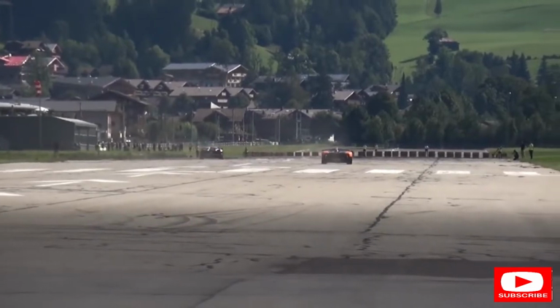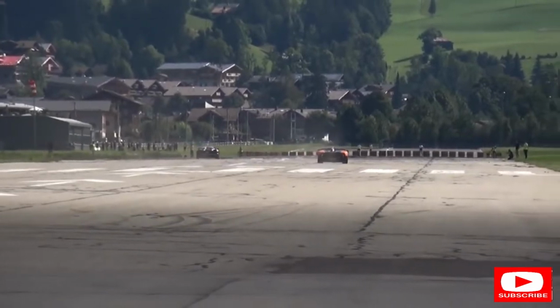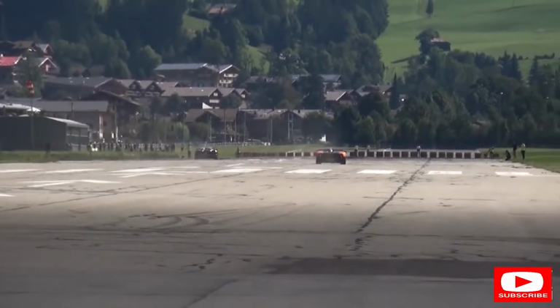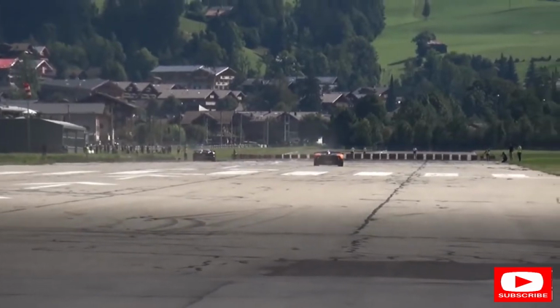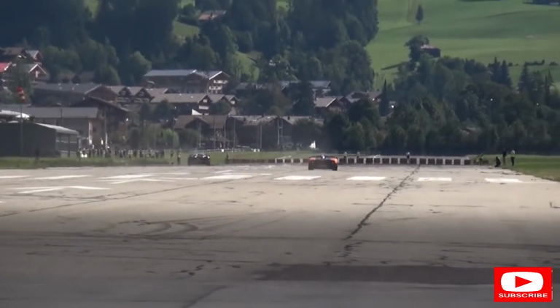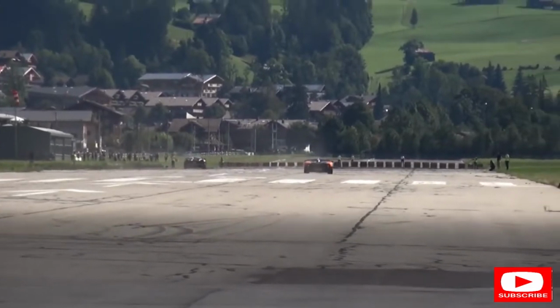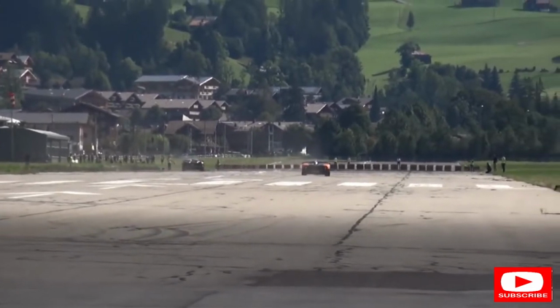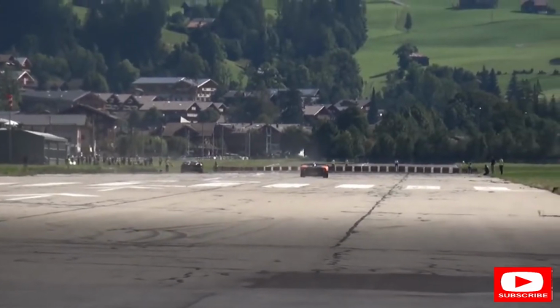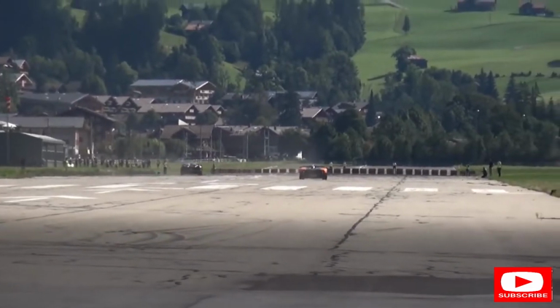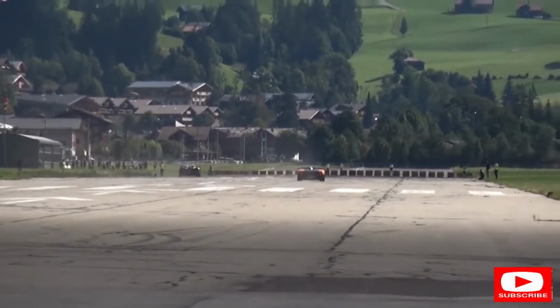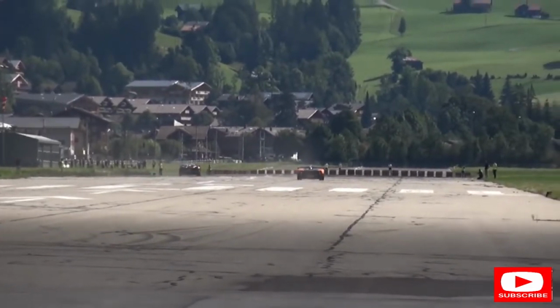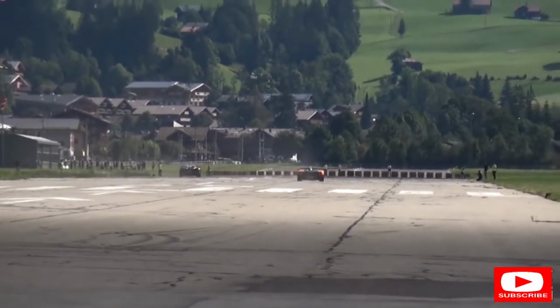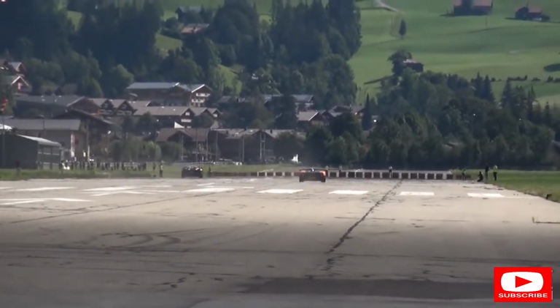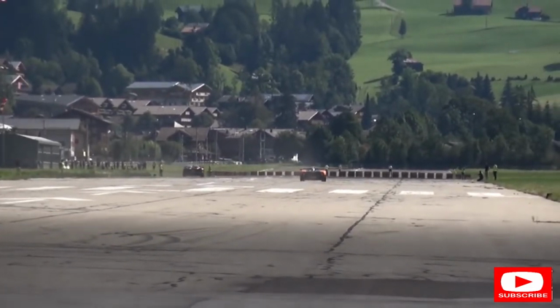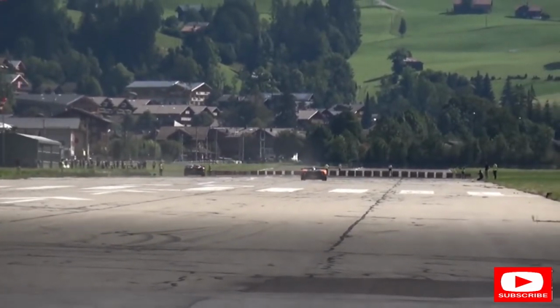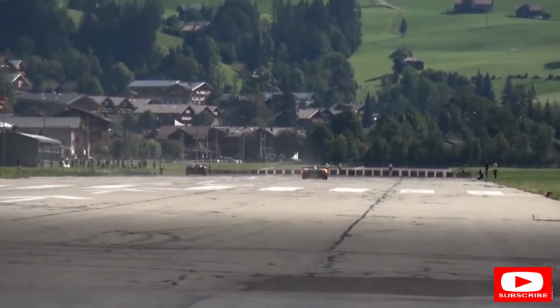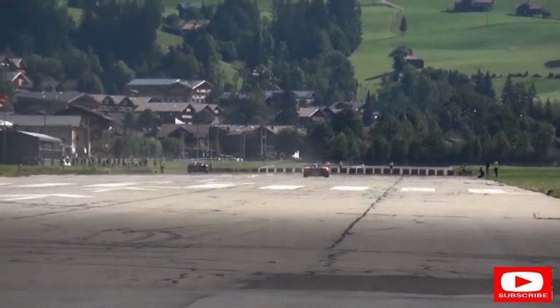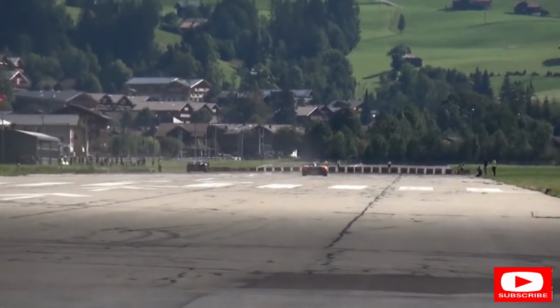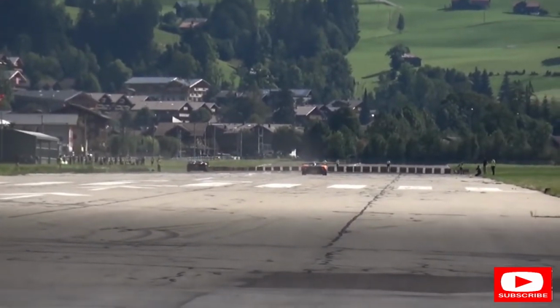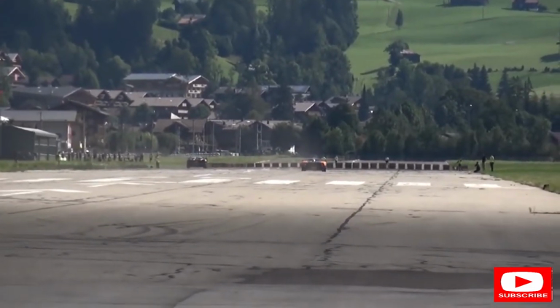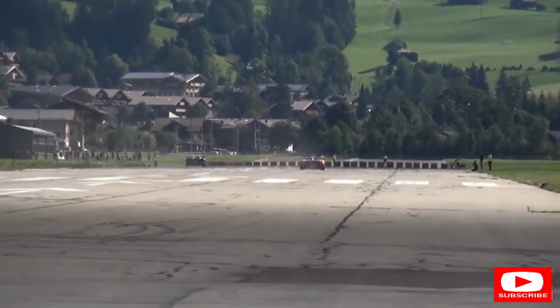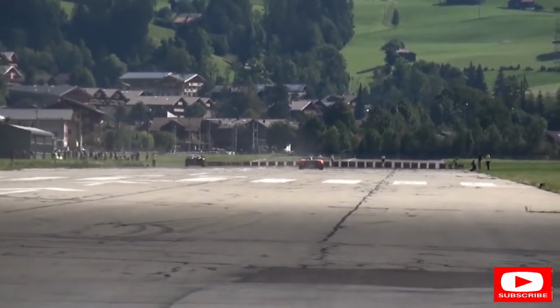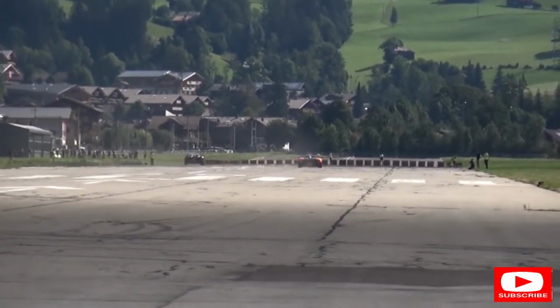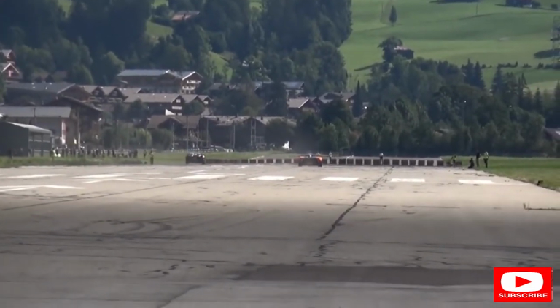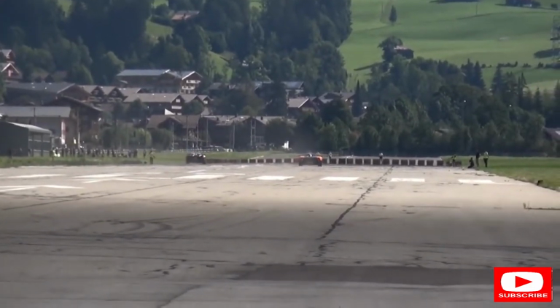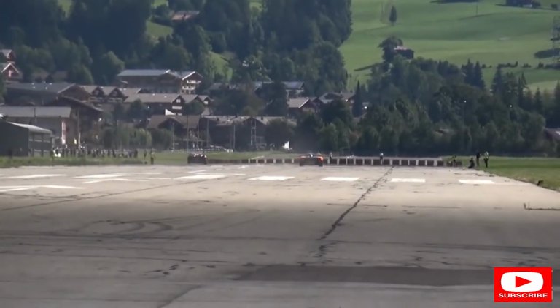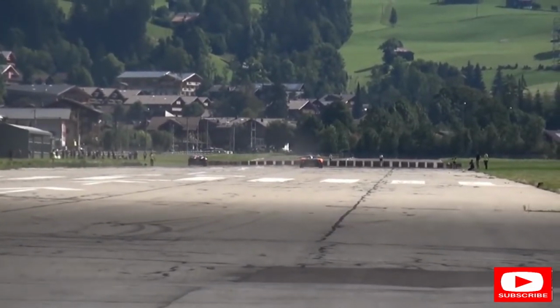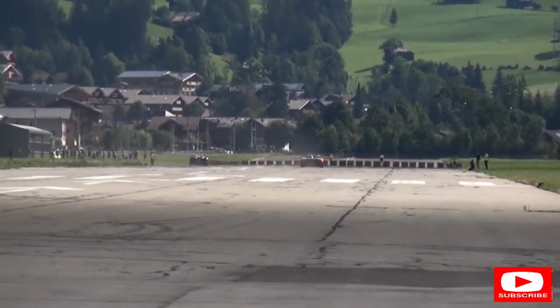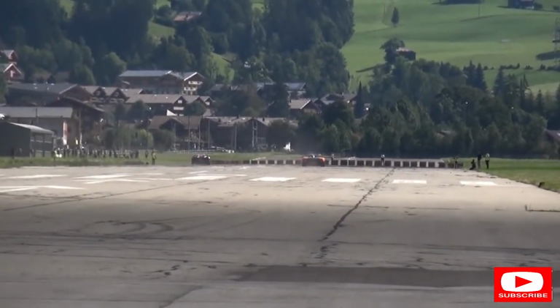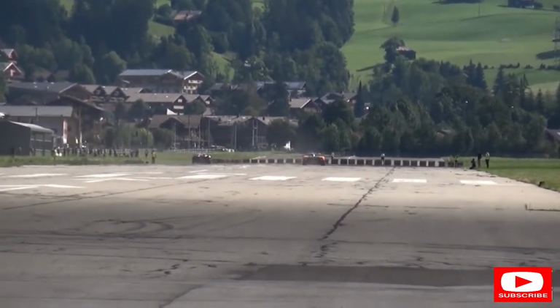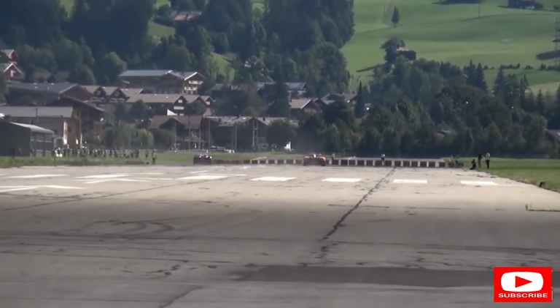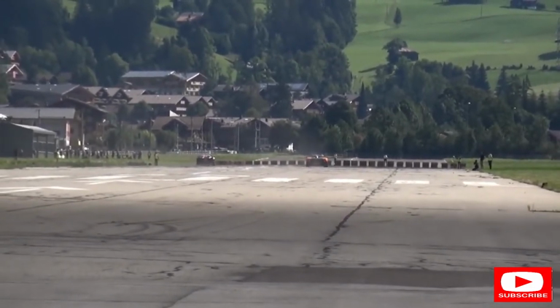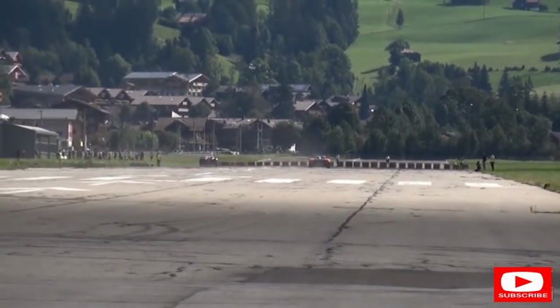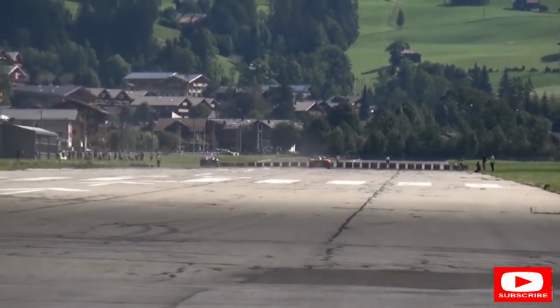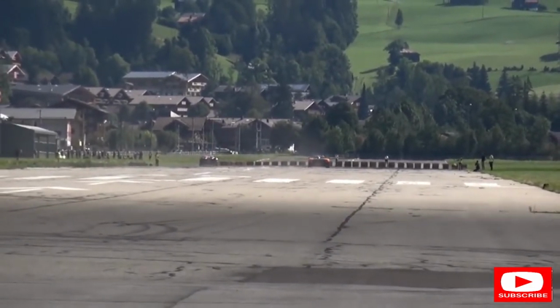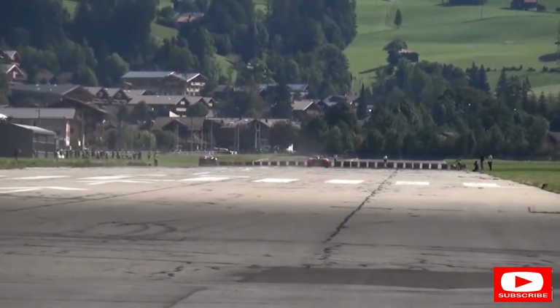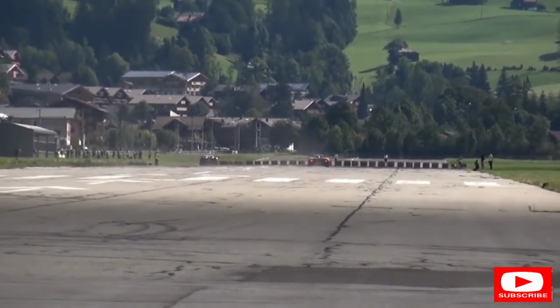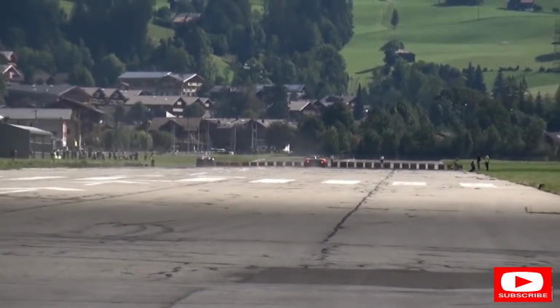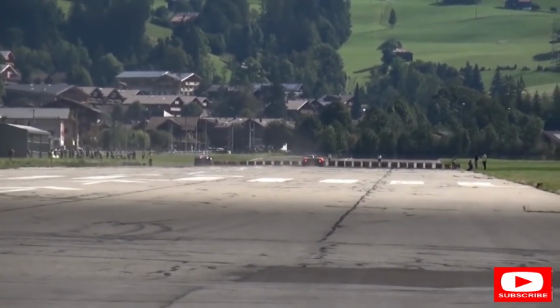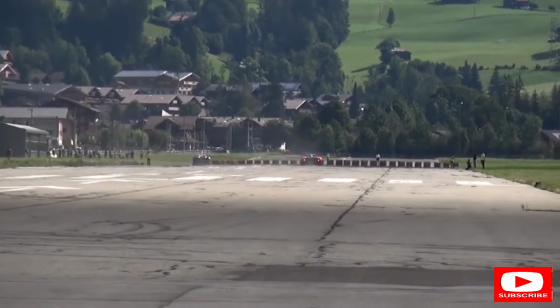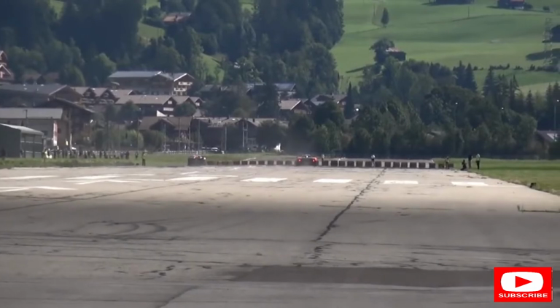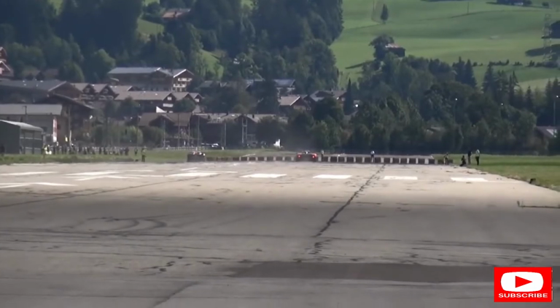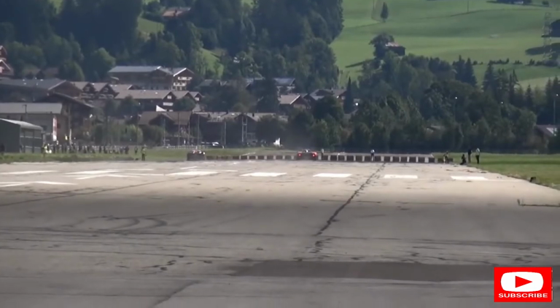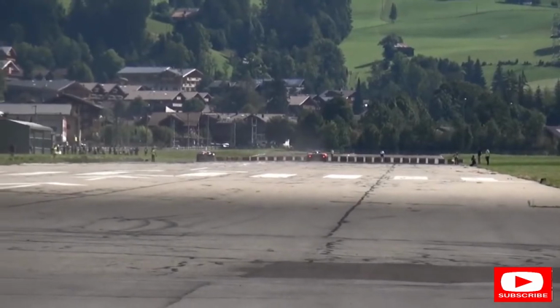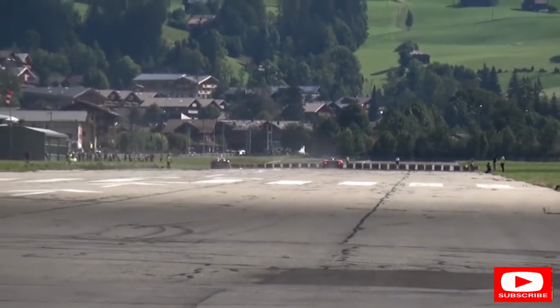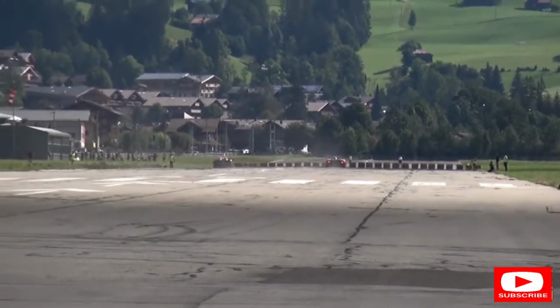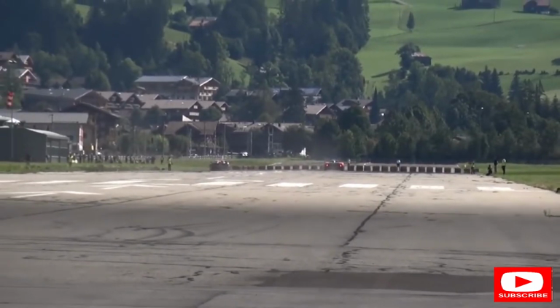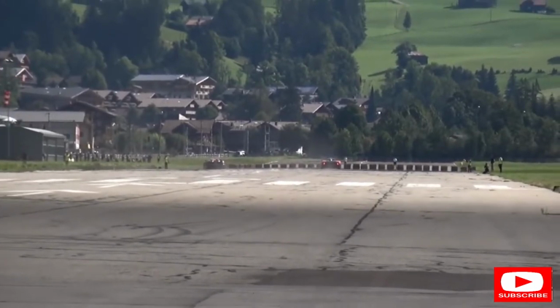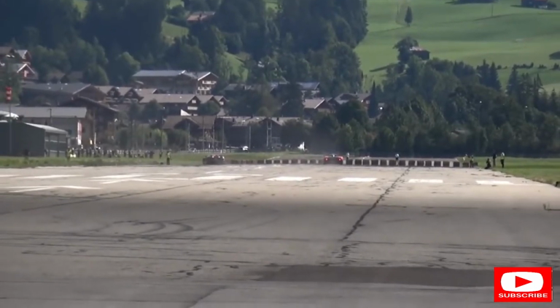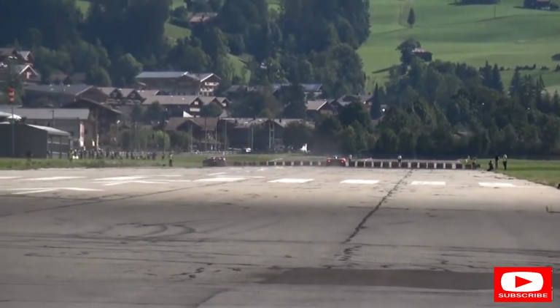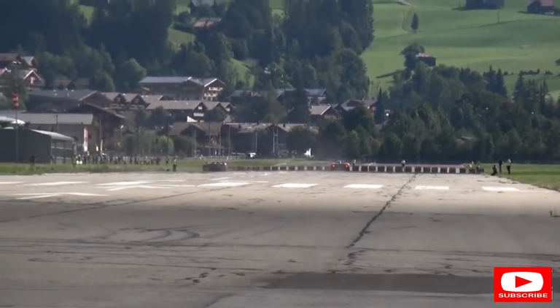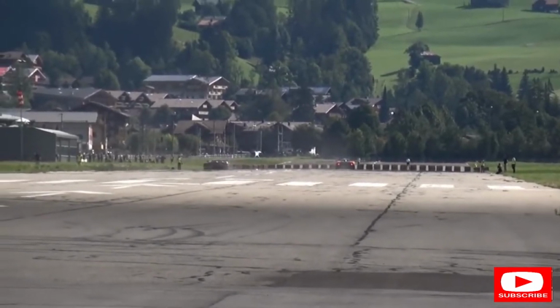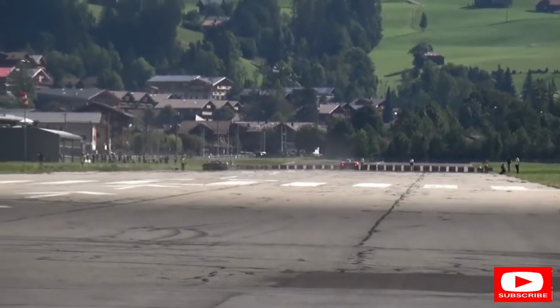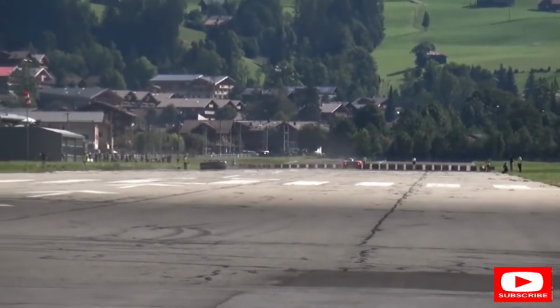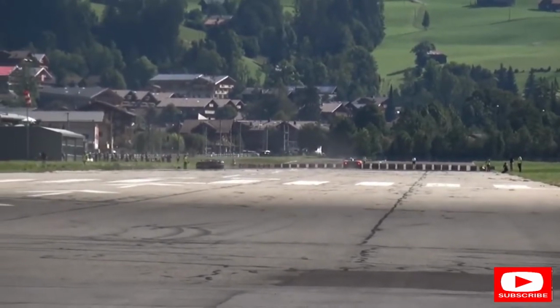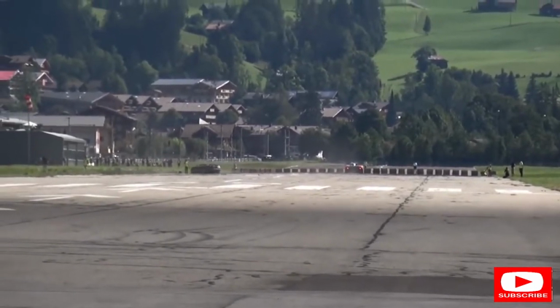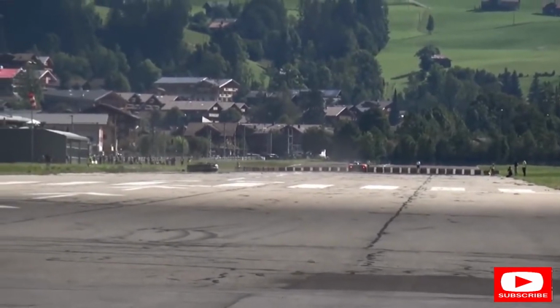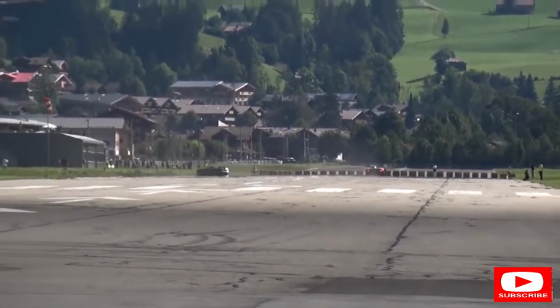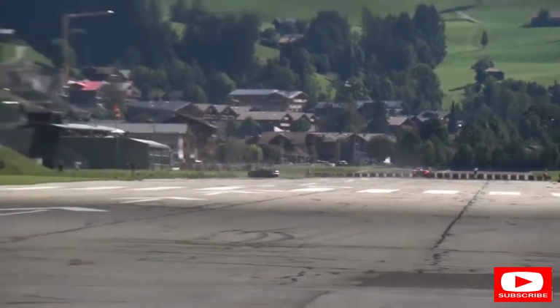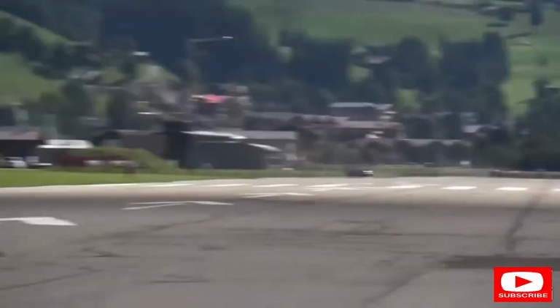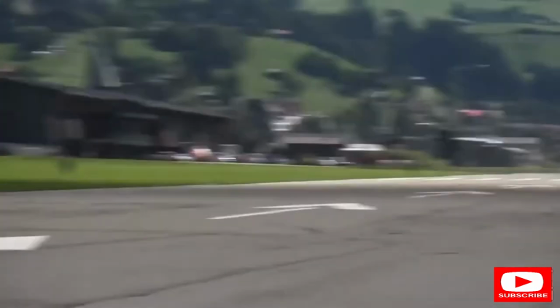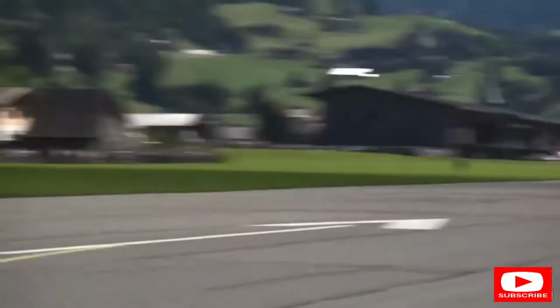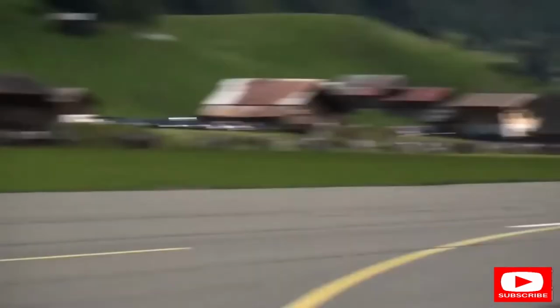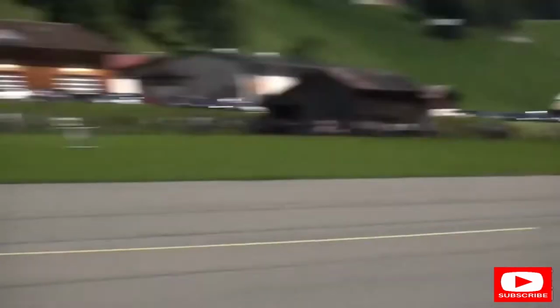The sound of that V12 - even if the Koenigsegg won, the Zonda sounded glorious.